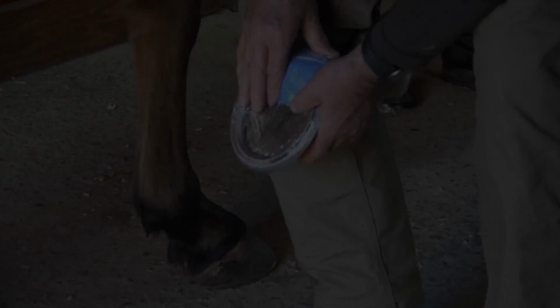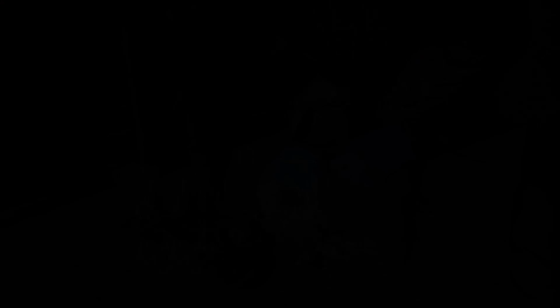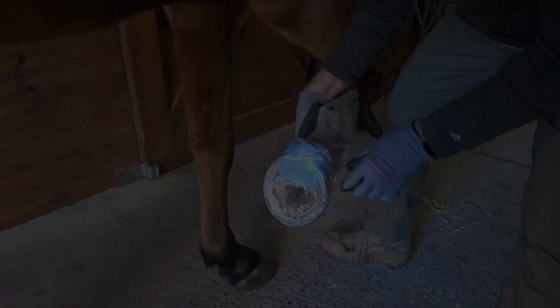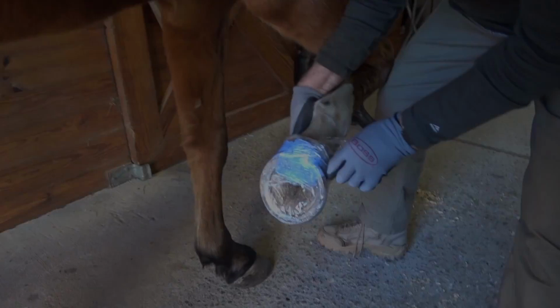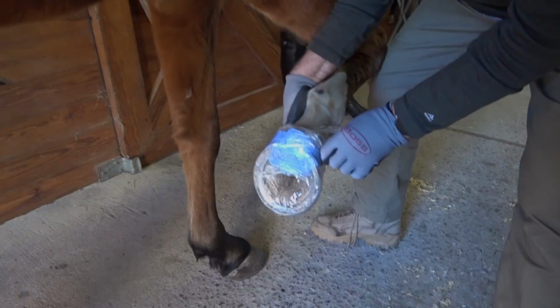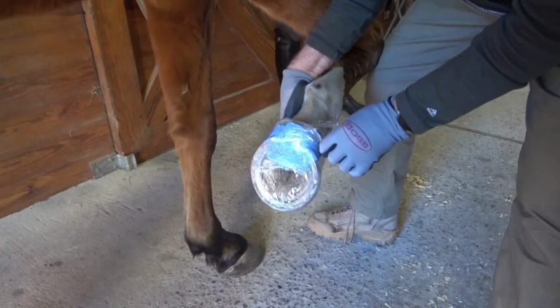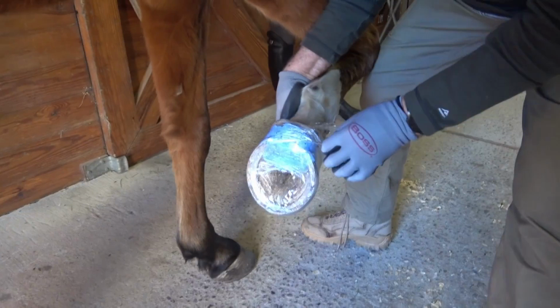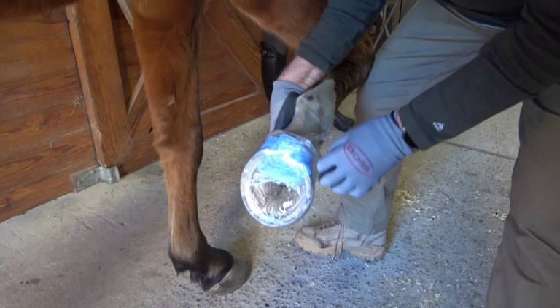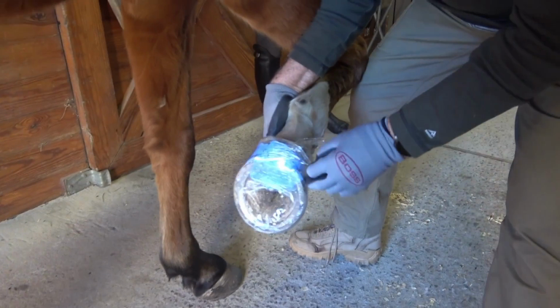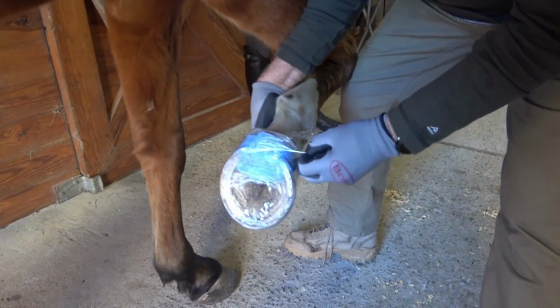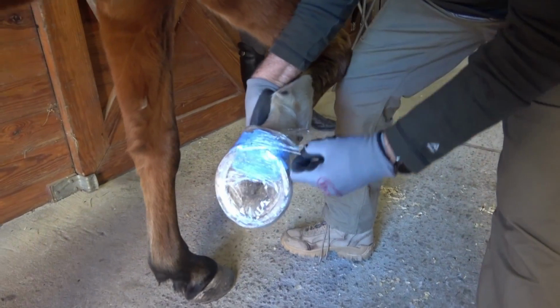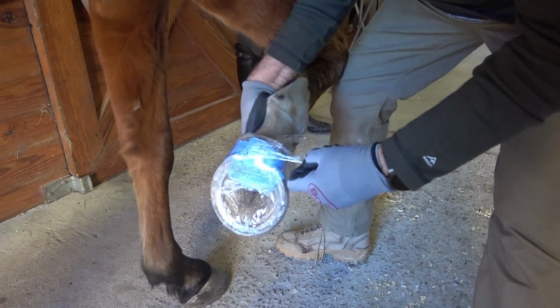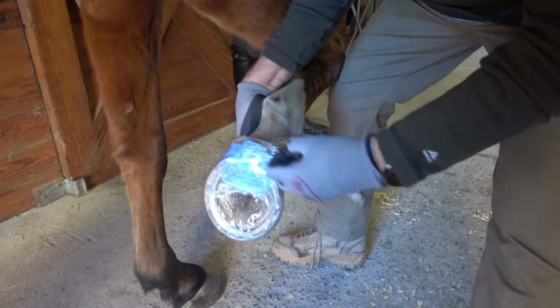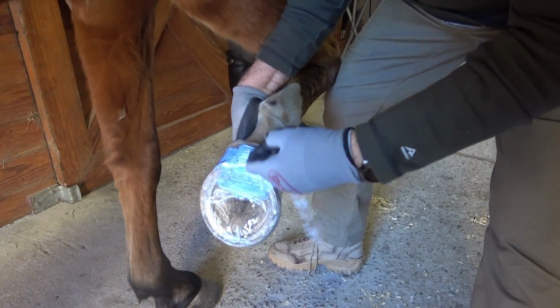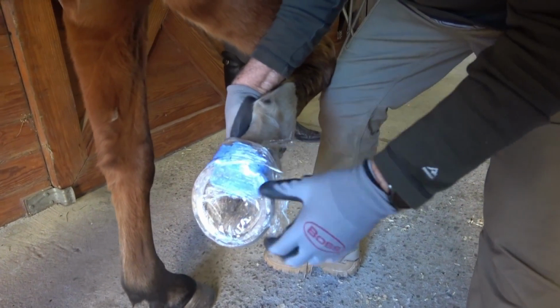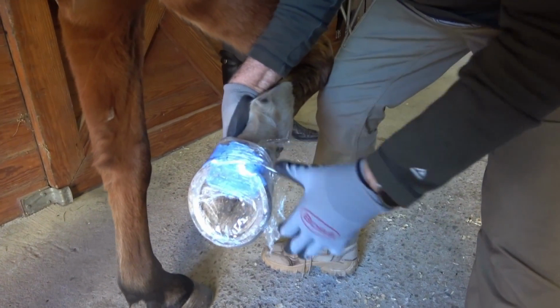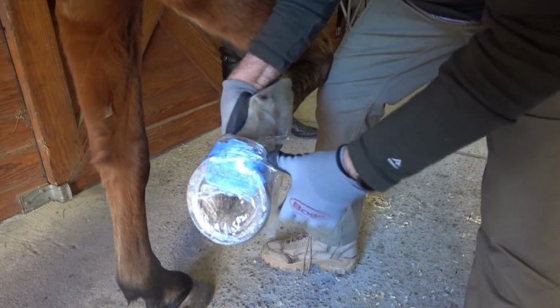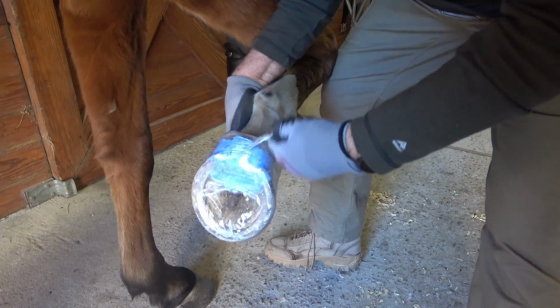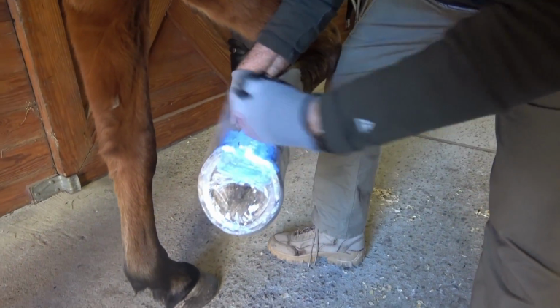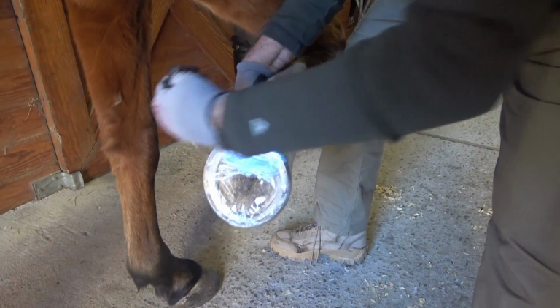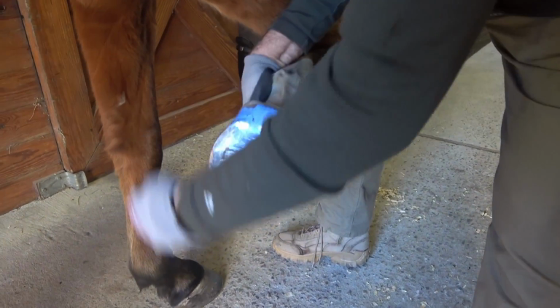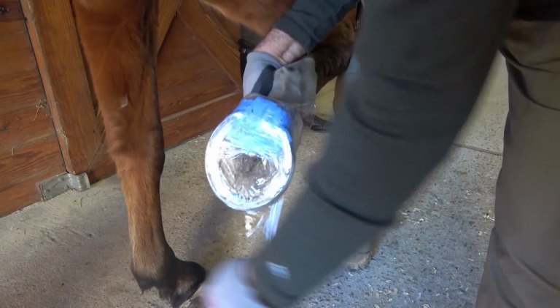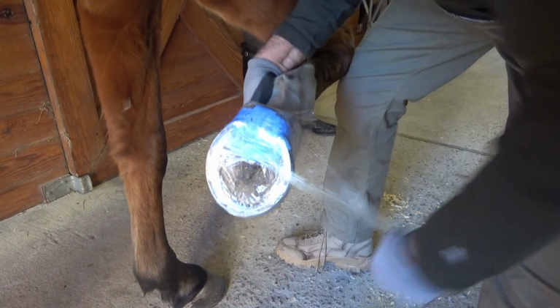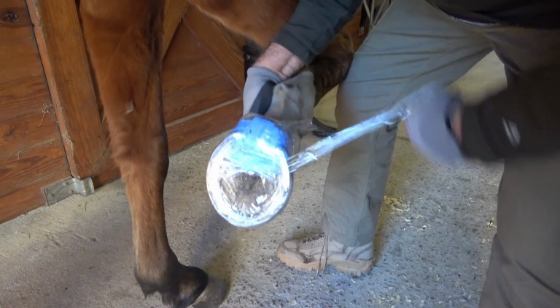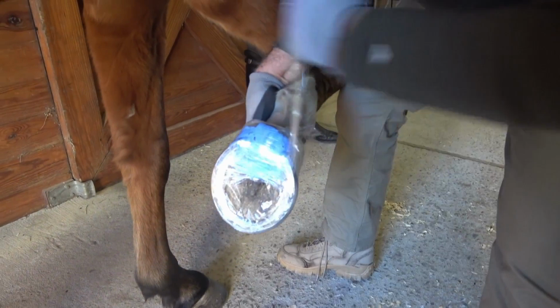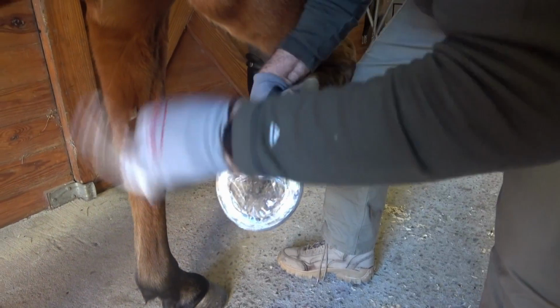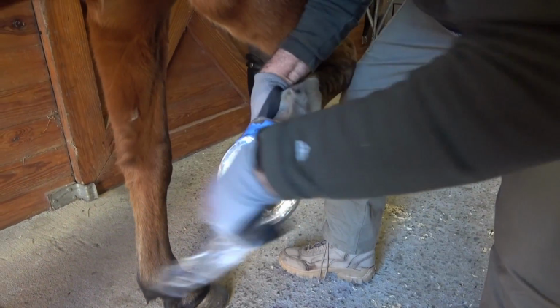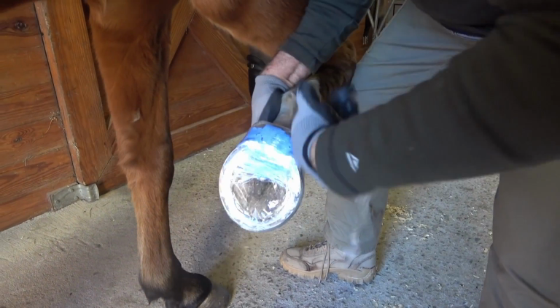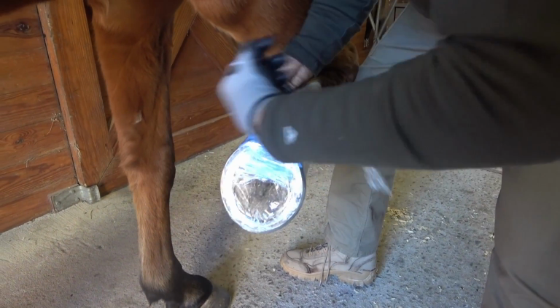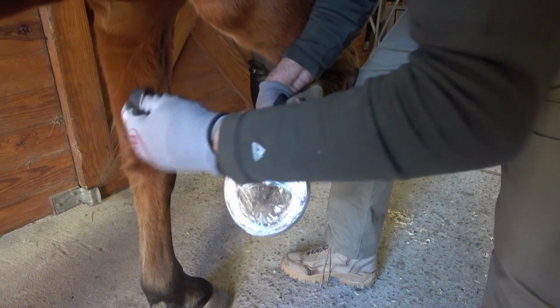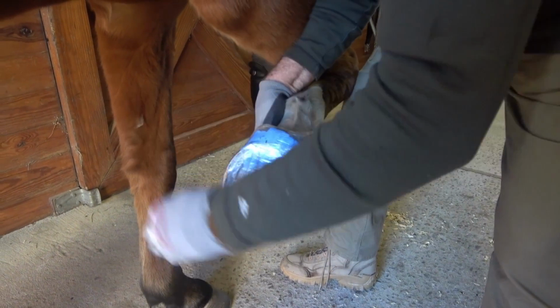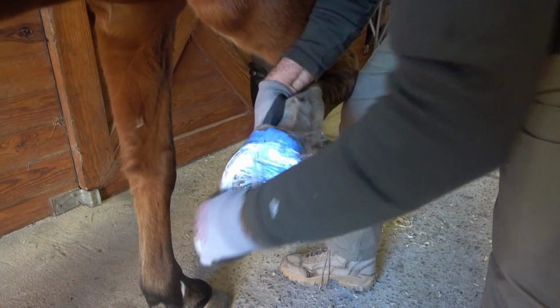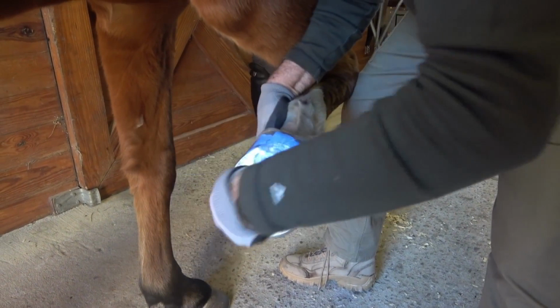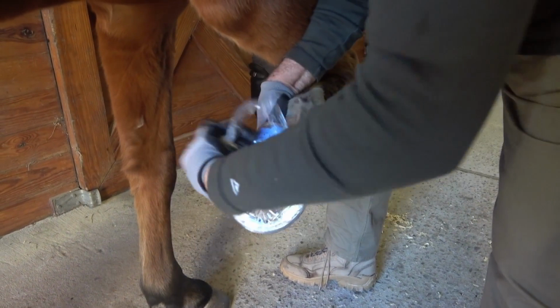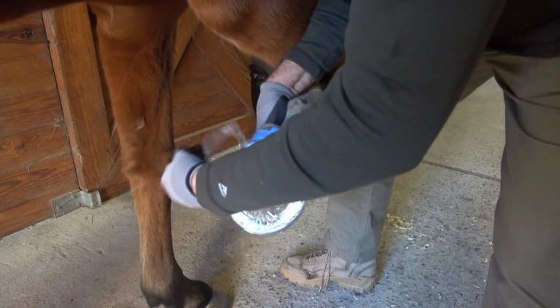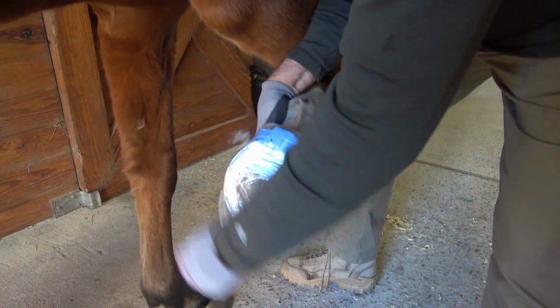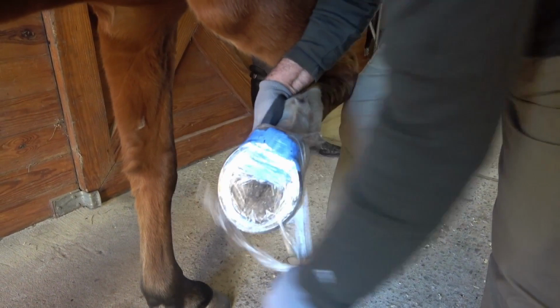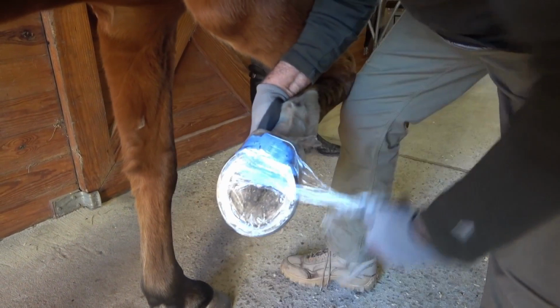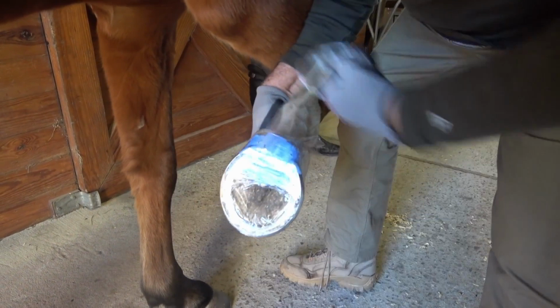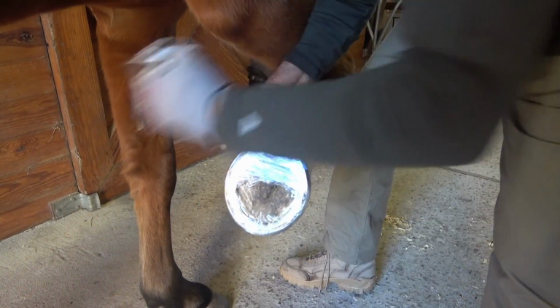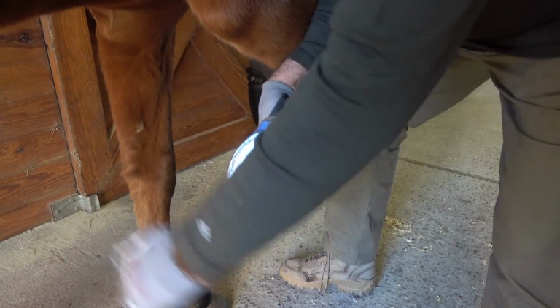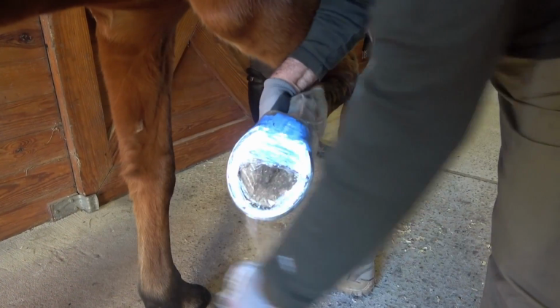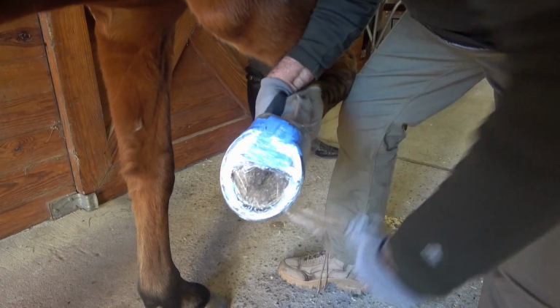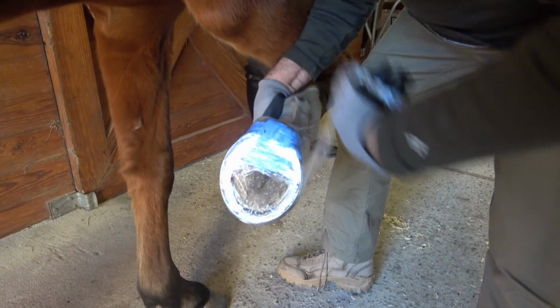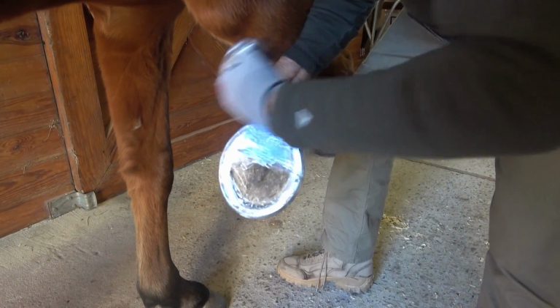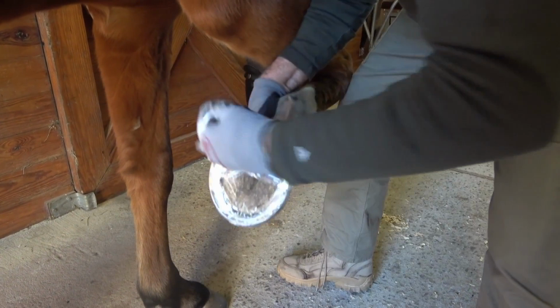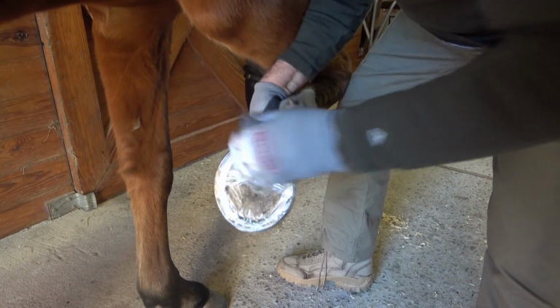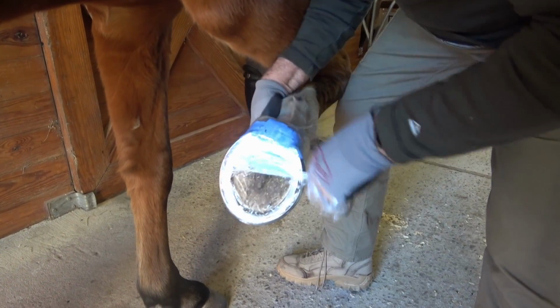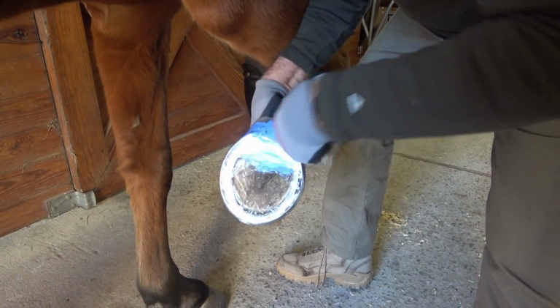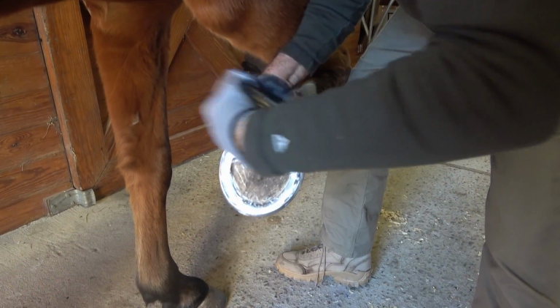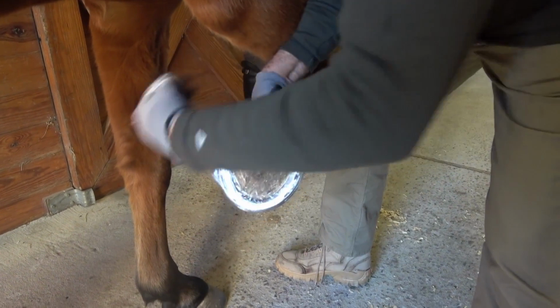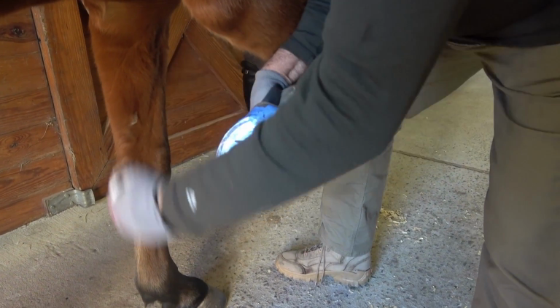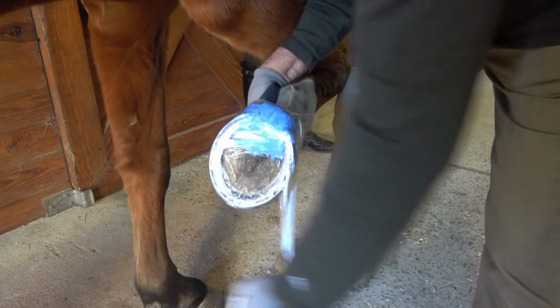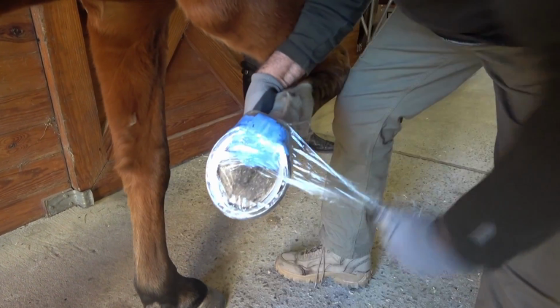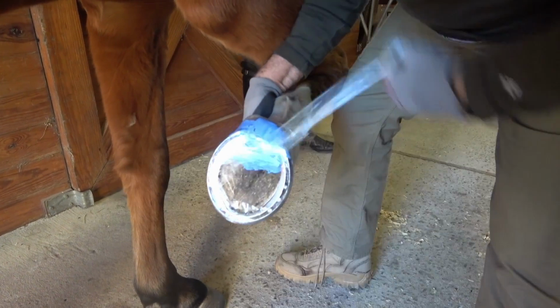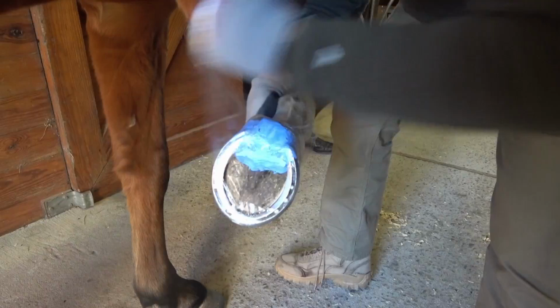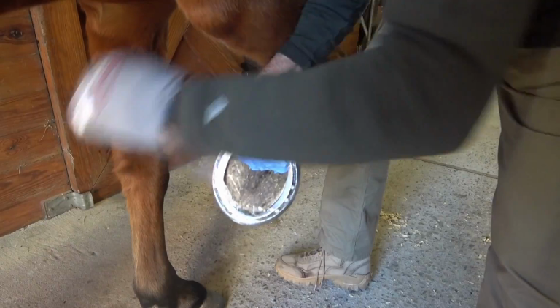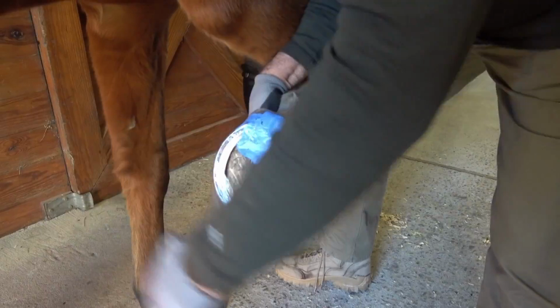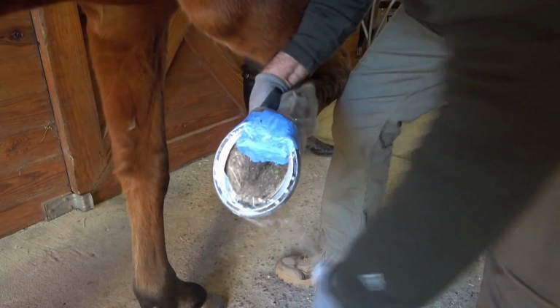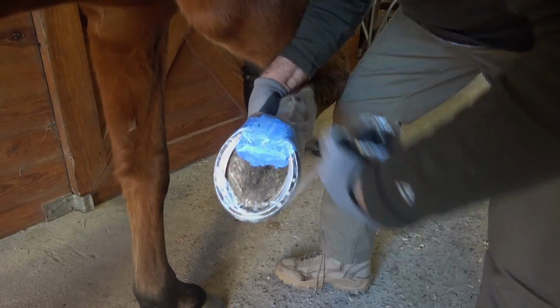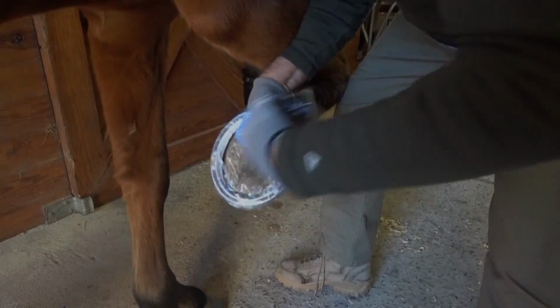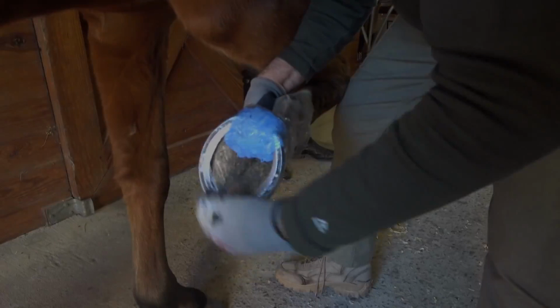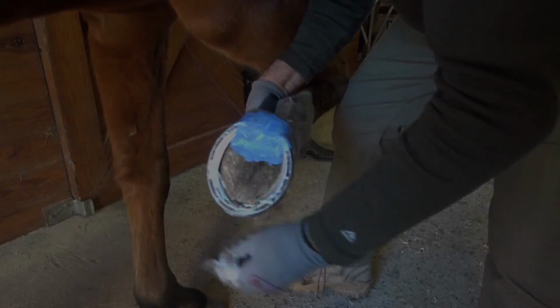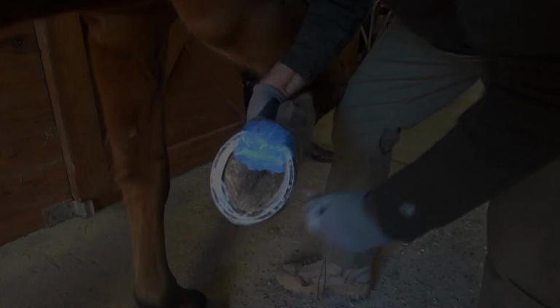Once the impression material has set up, you can easily unwrap the foot and trim away any undesired pieces or high spots if necessary.